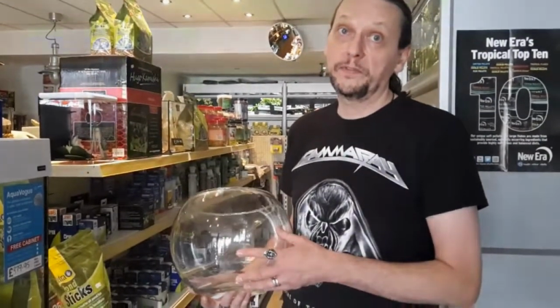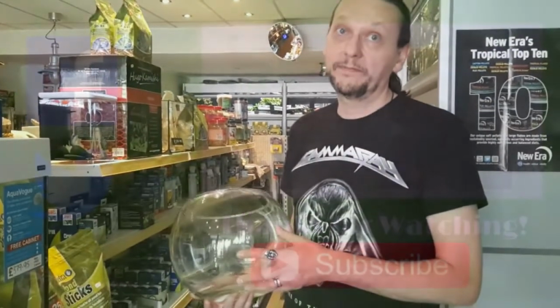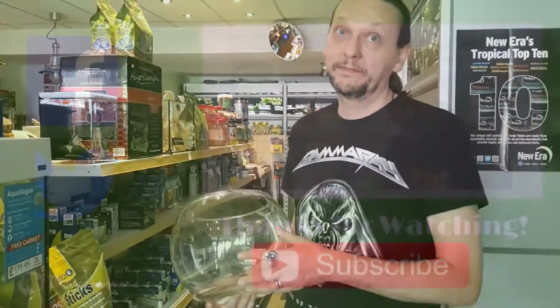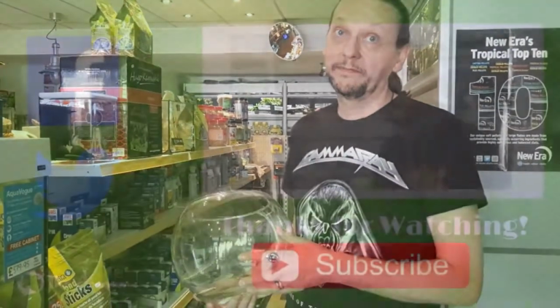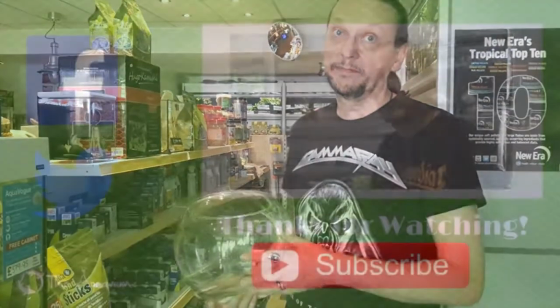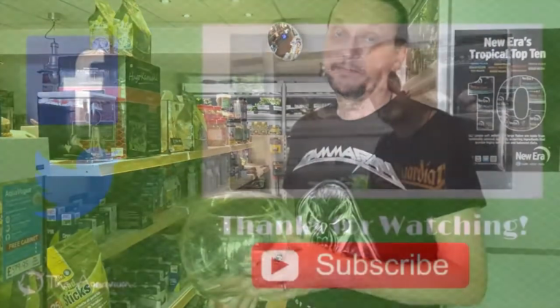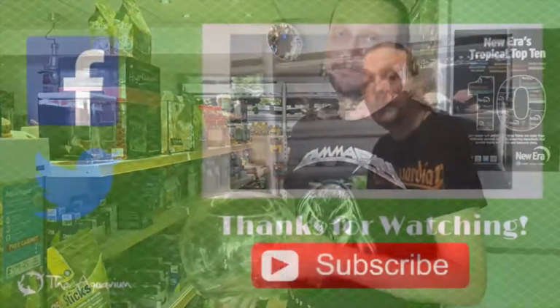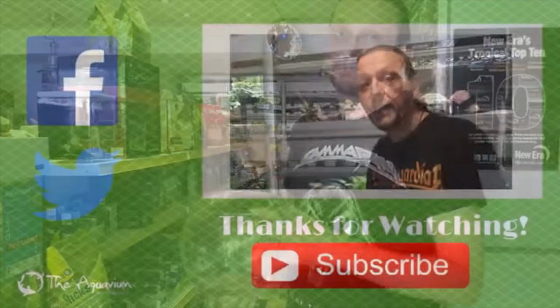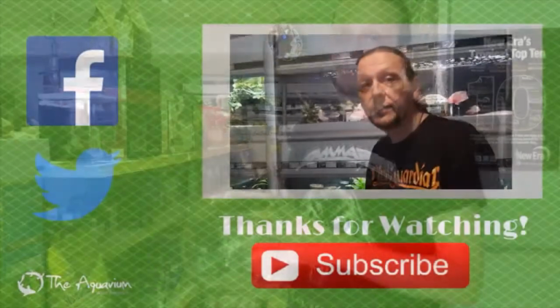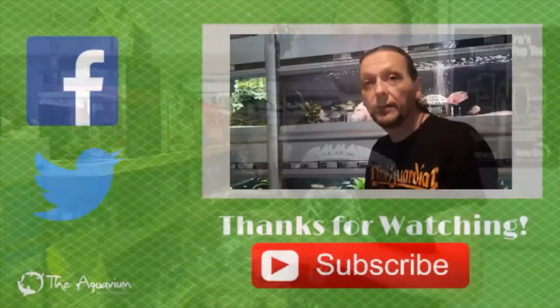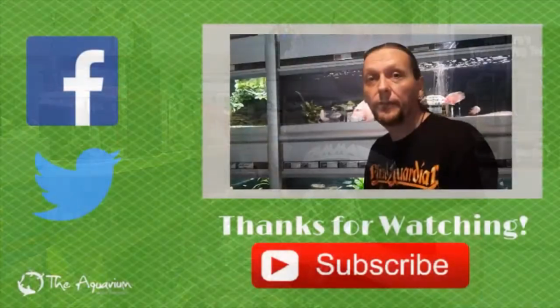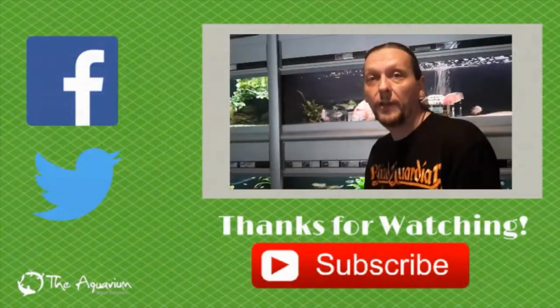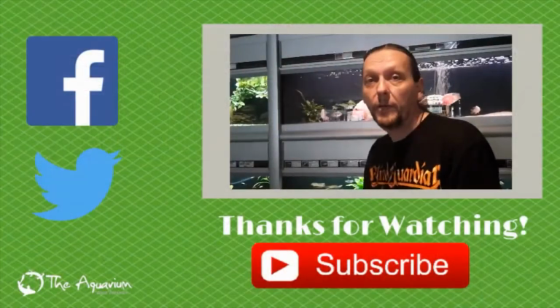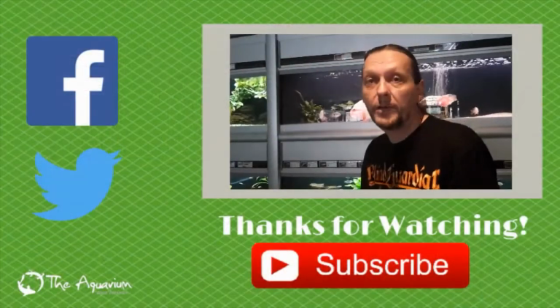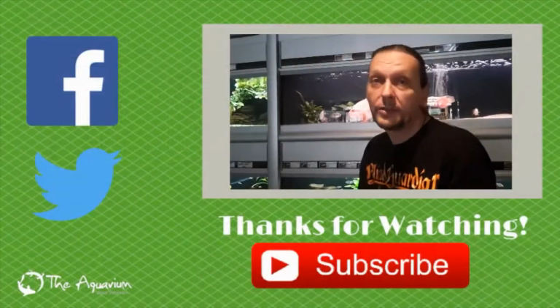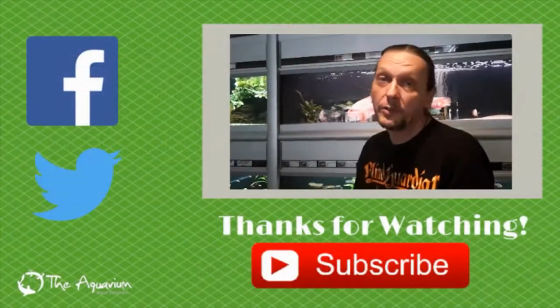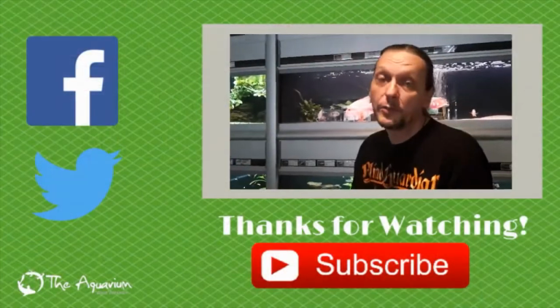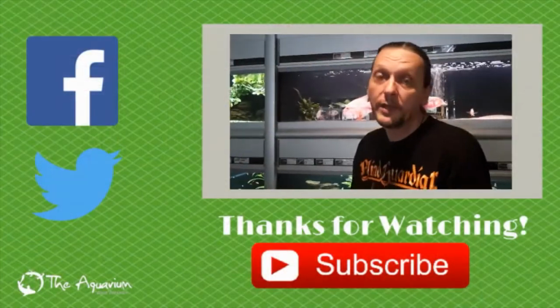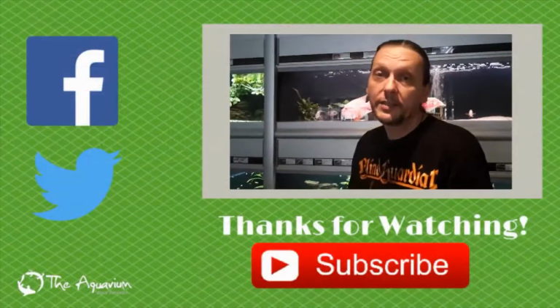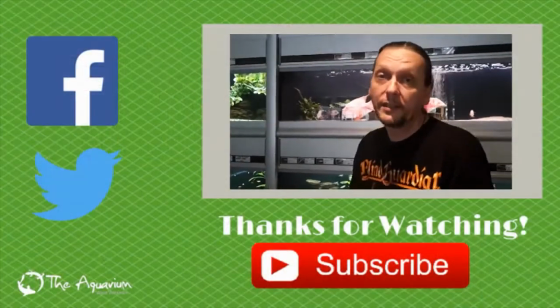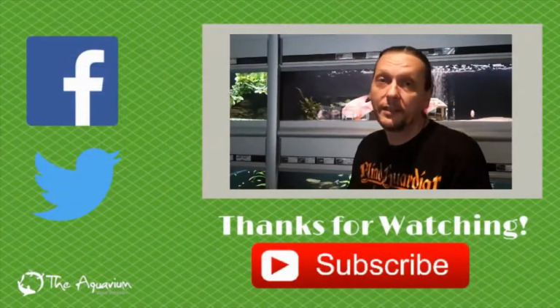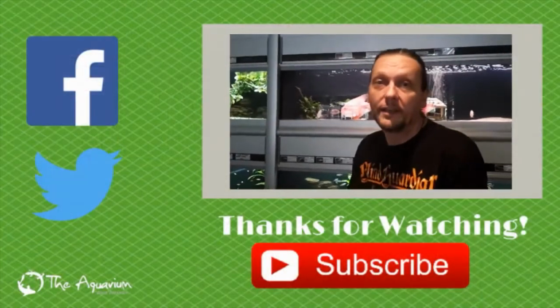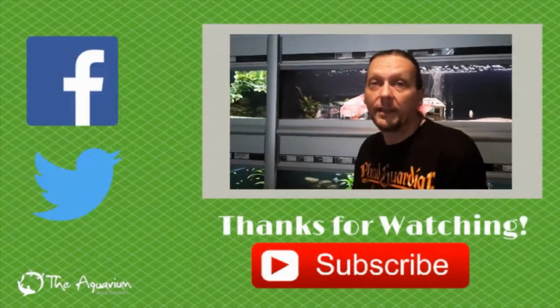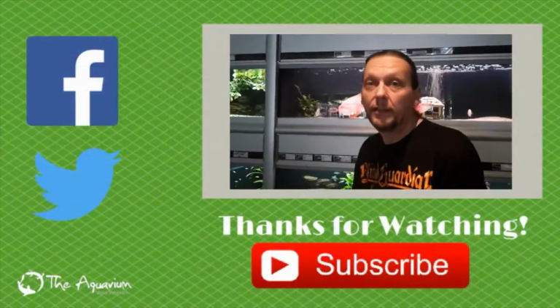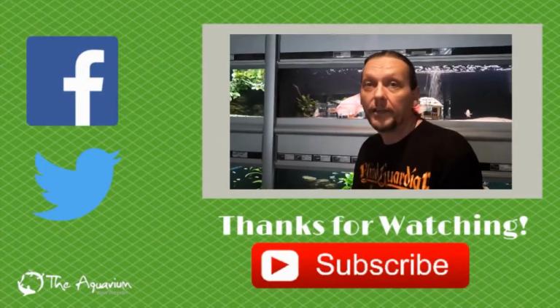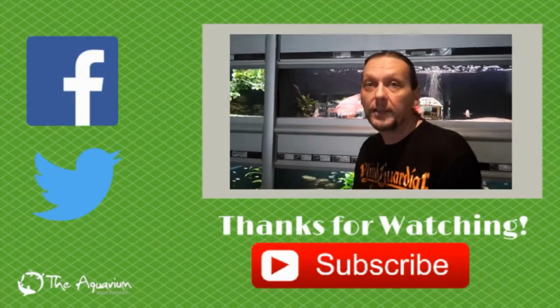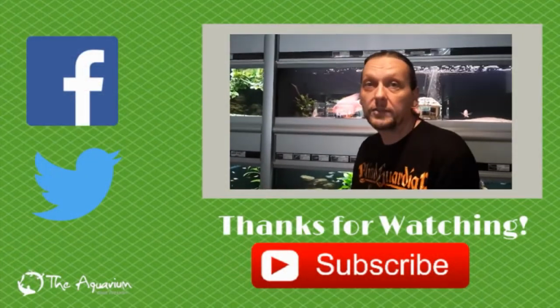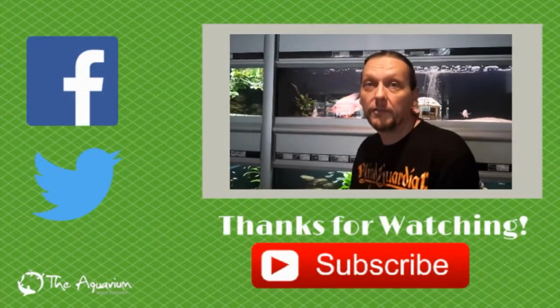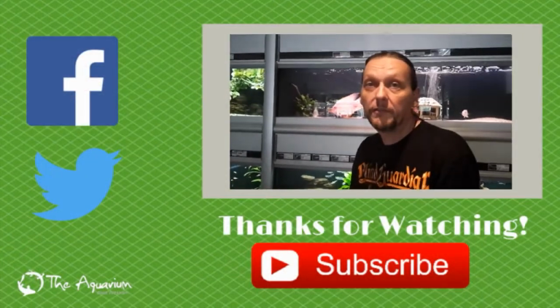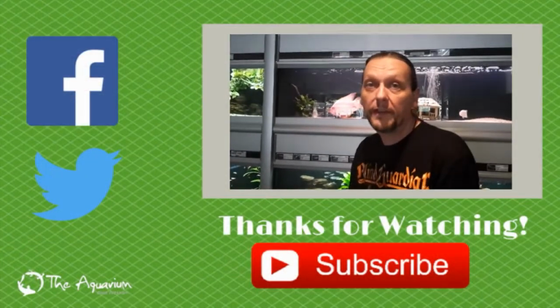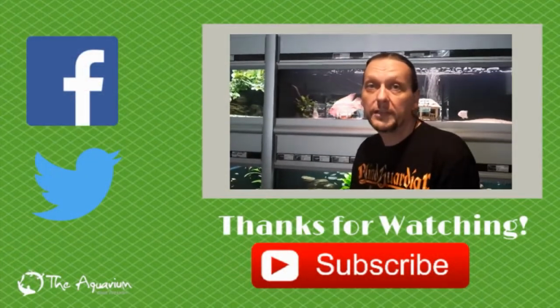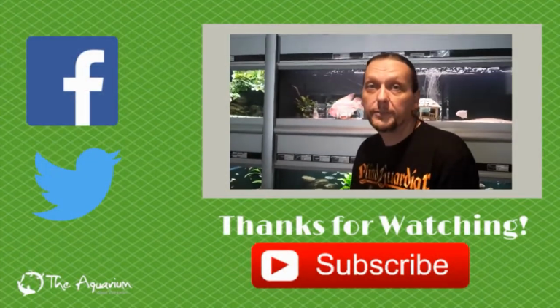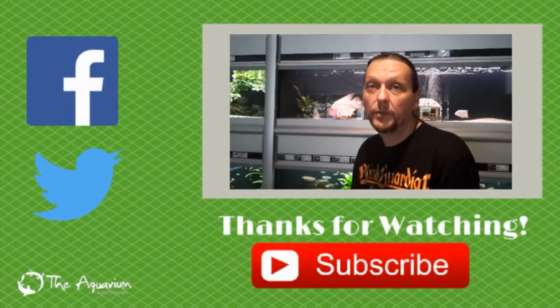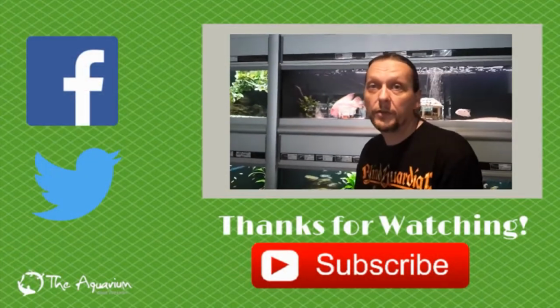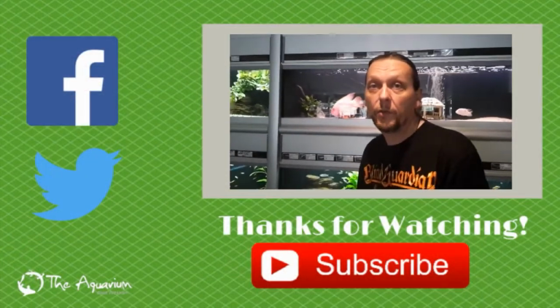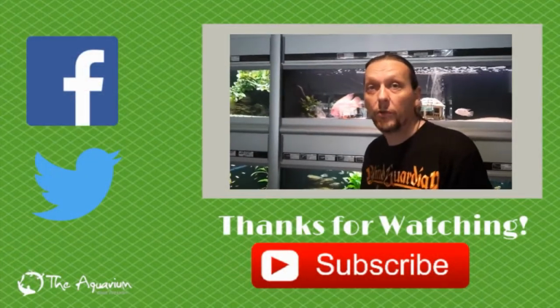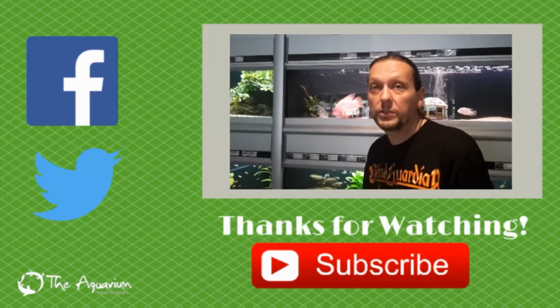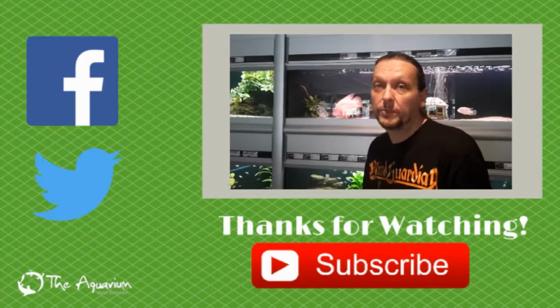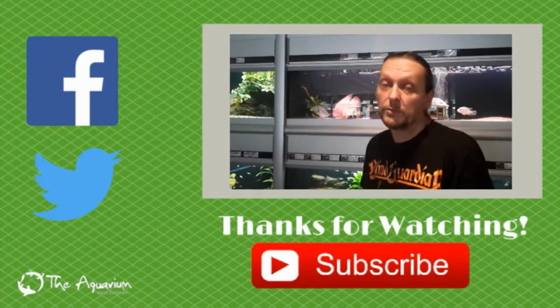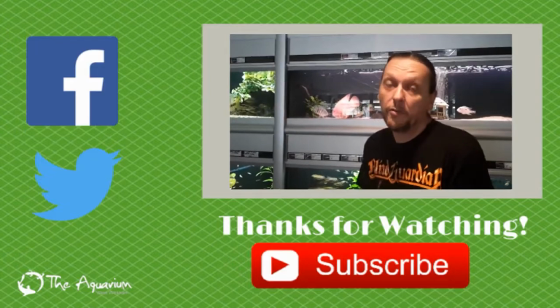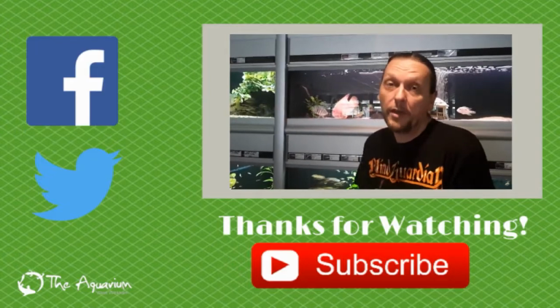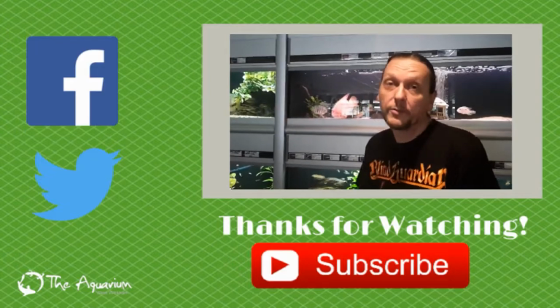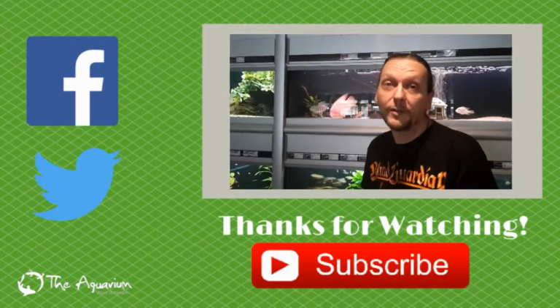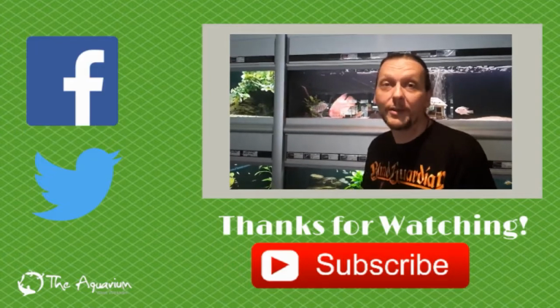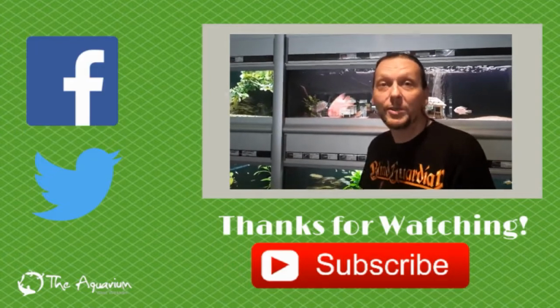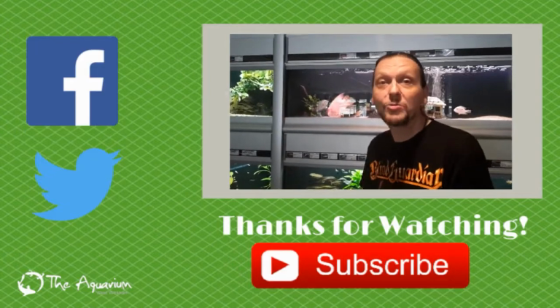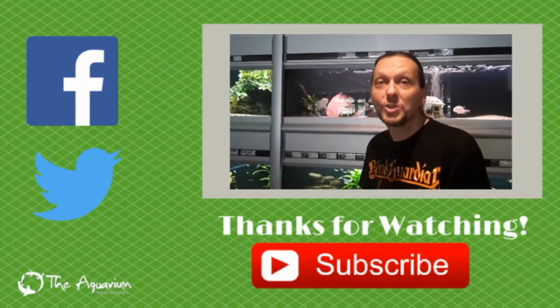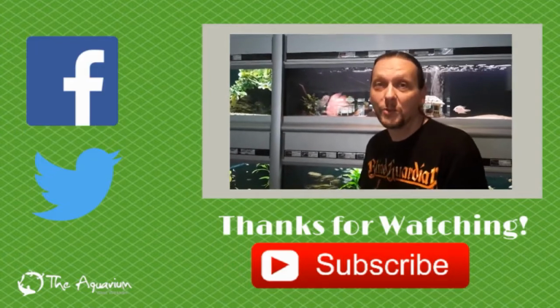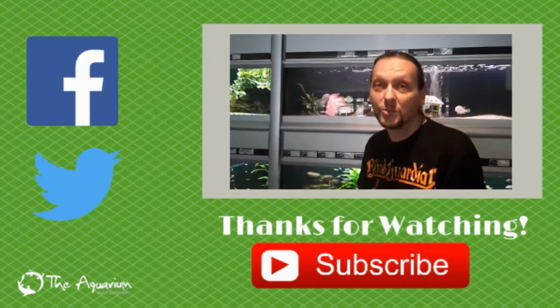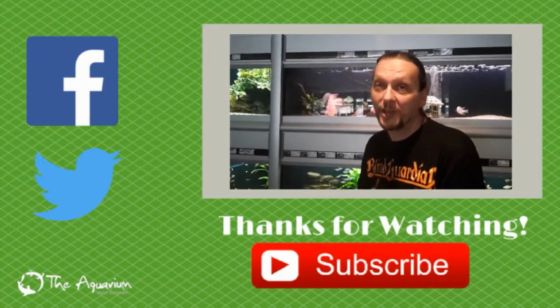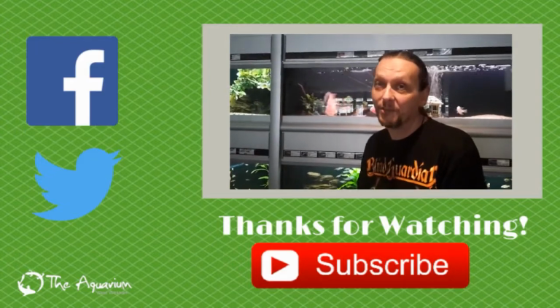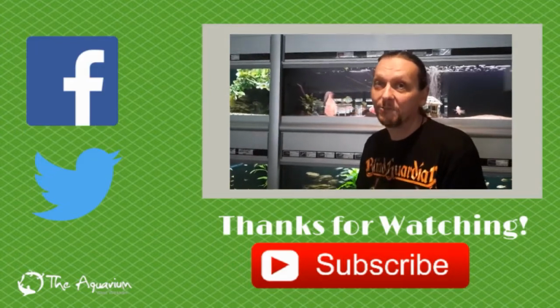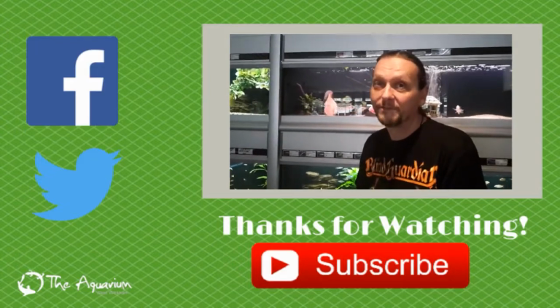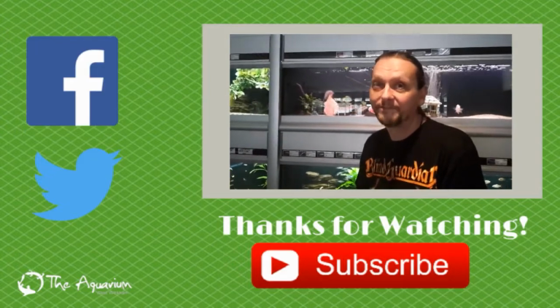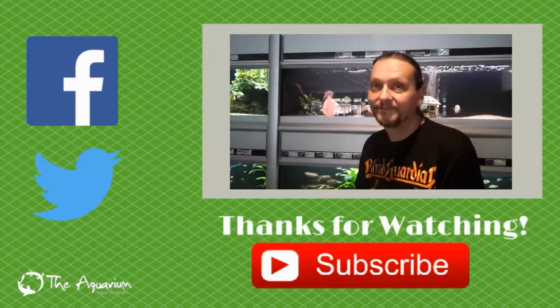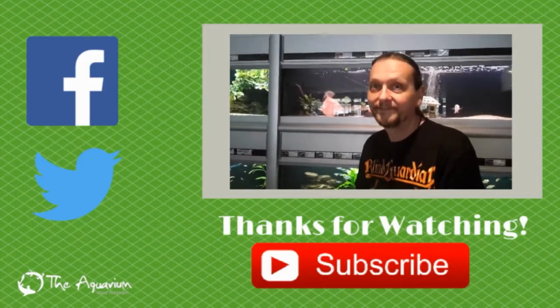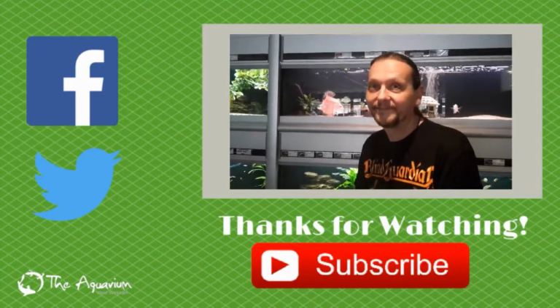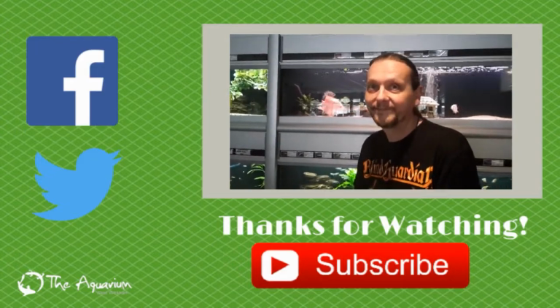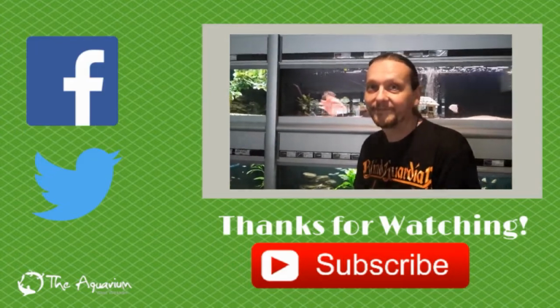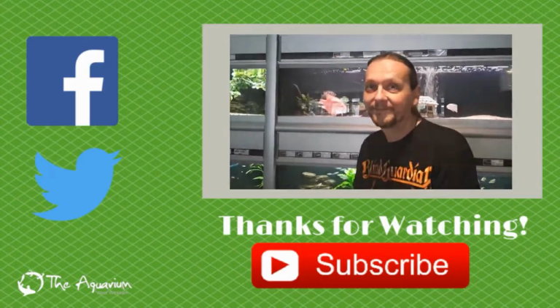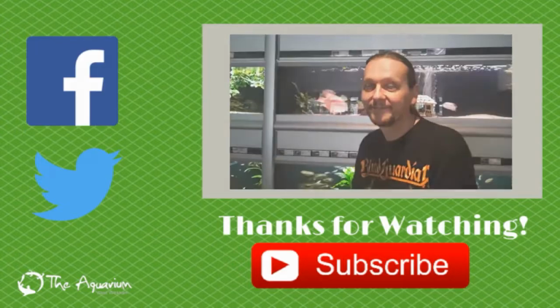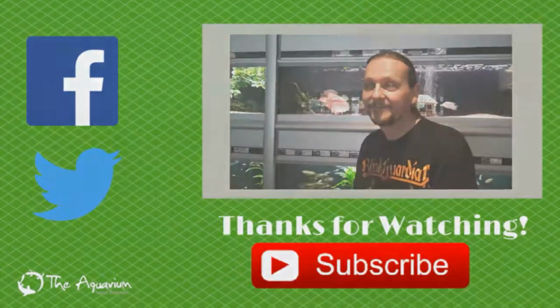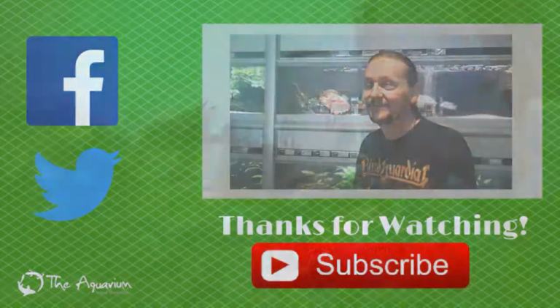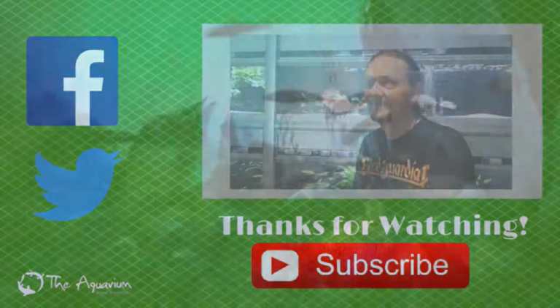Don't forget to follow us on Twitter, like us on Facebook, or subscribe to our YouTube channel. We'll see you next time. Bye.